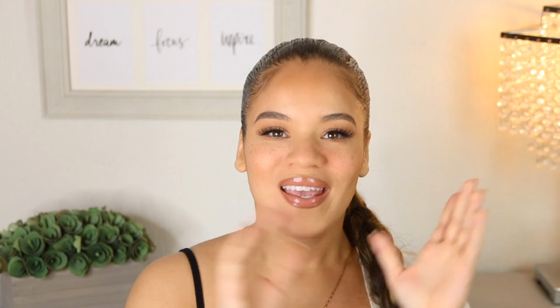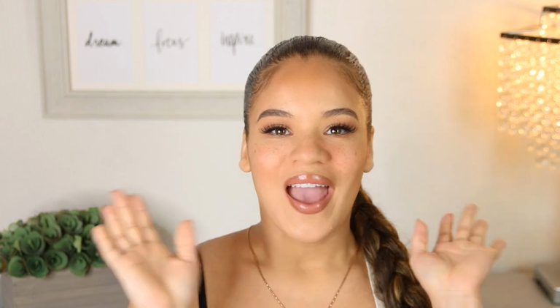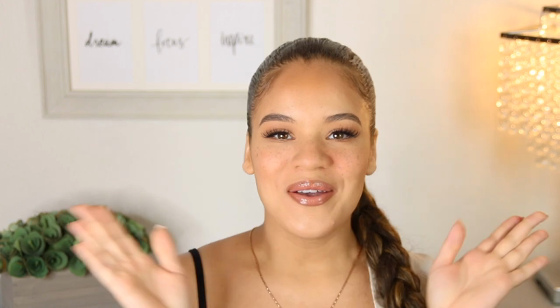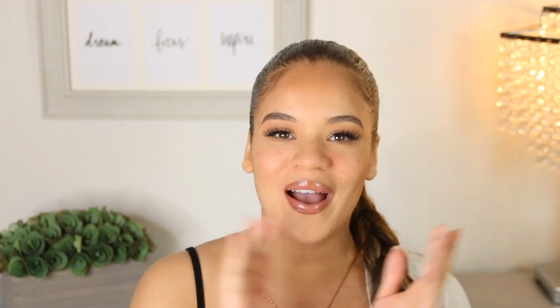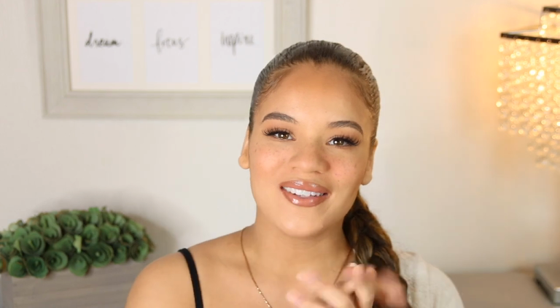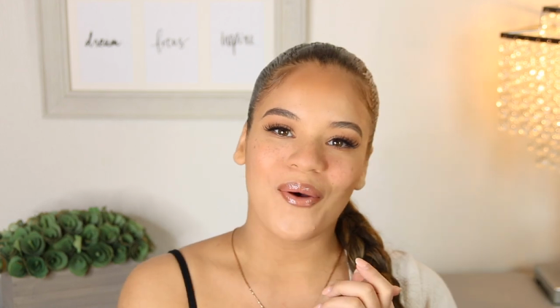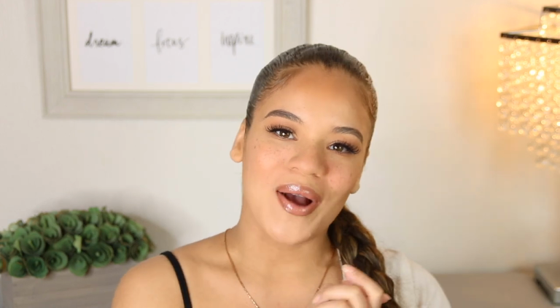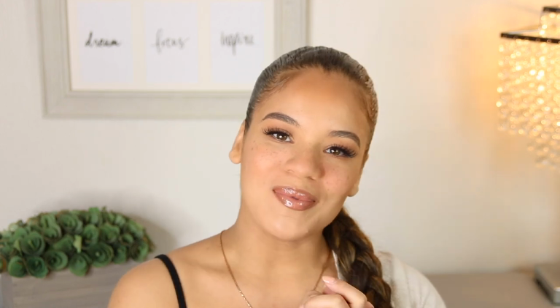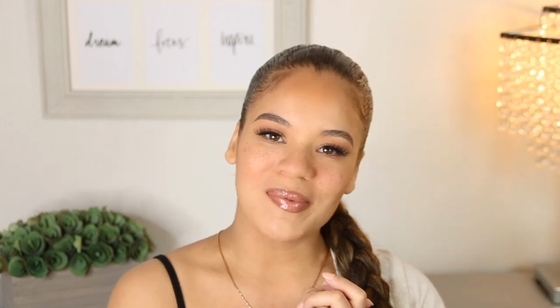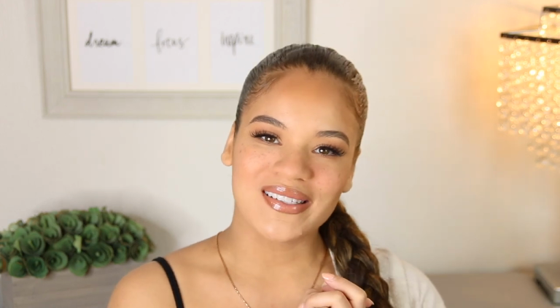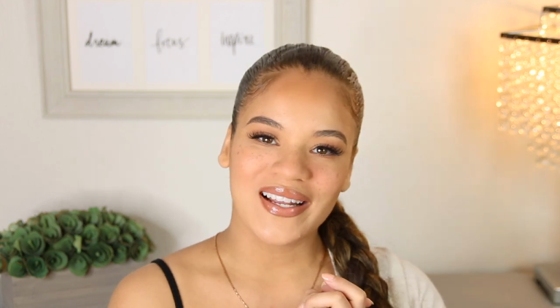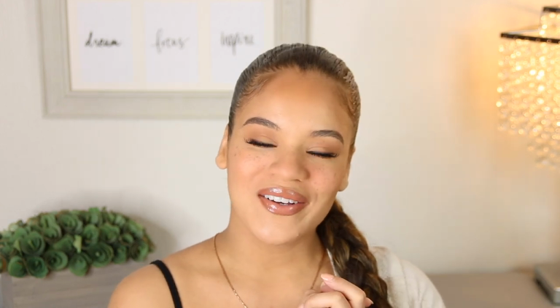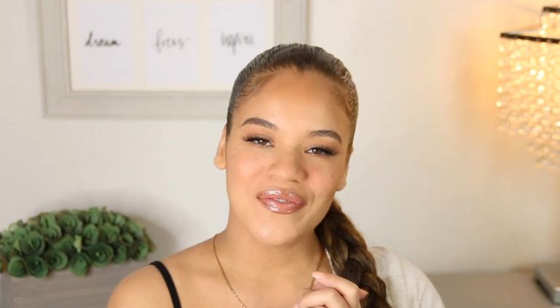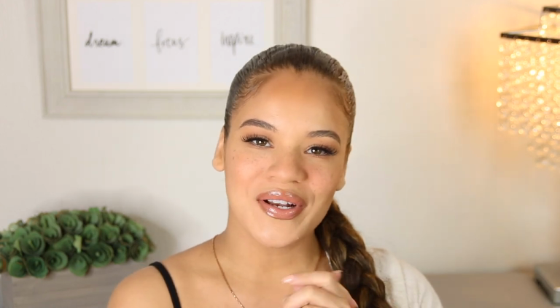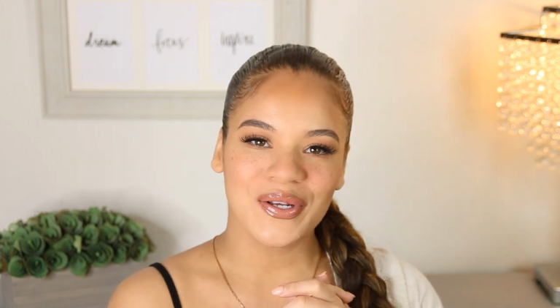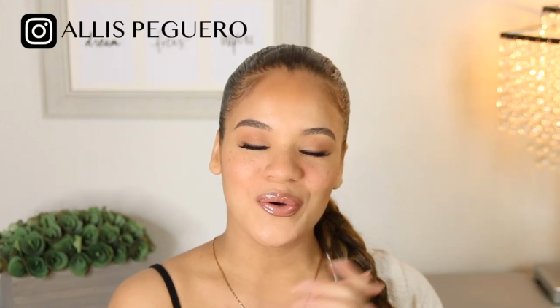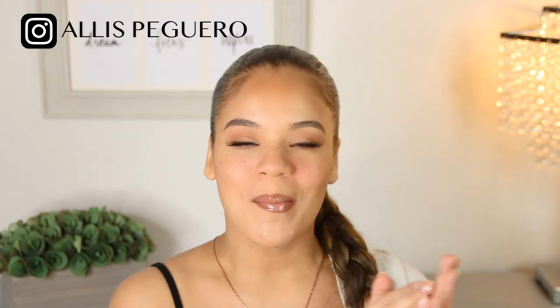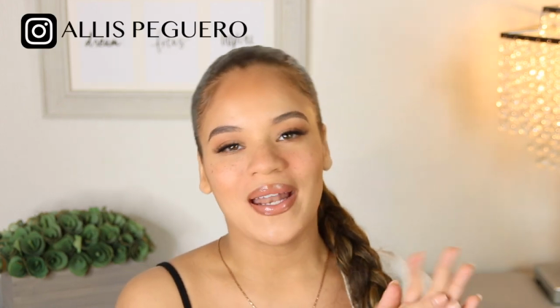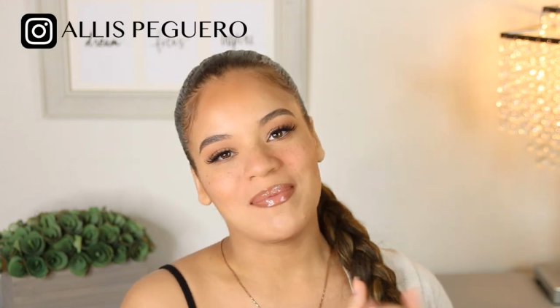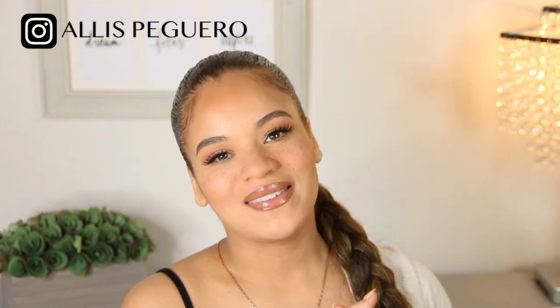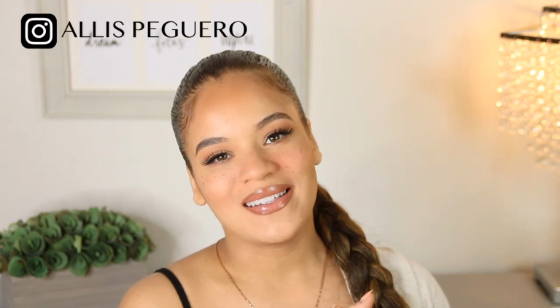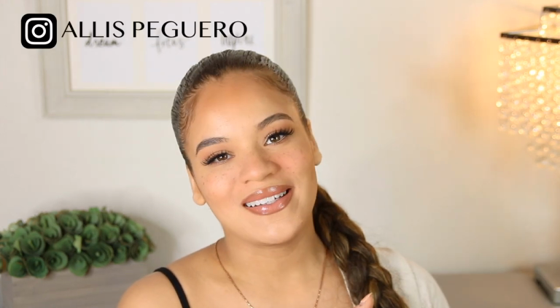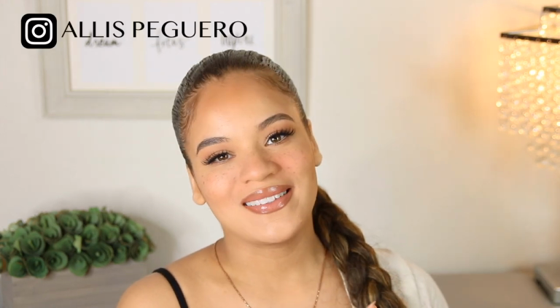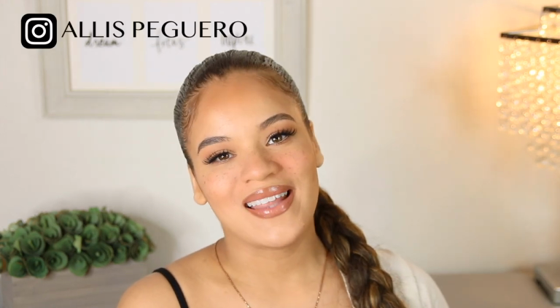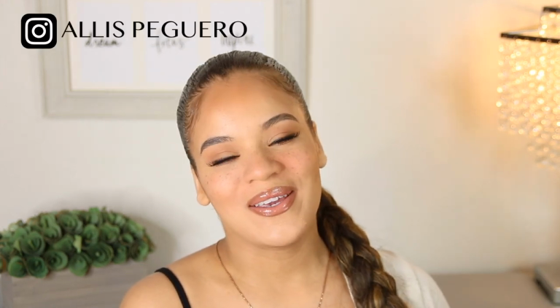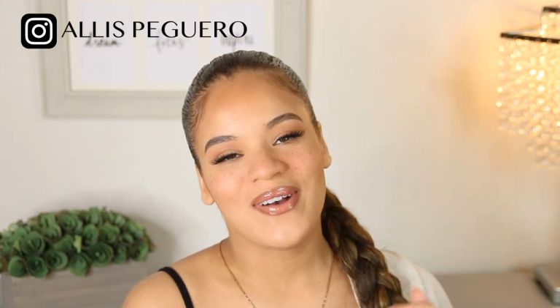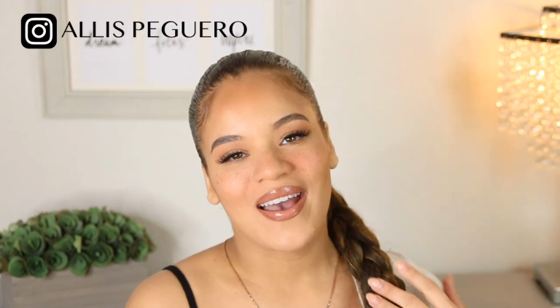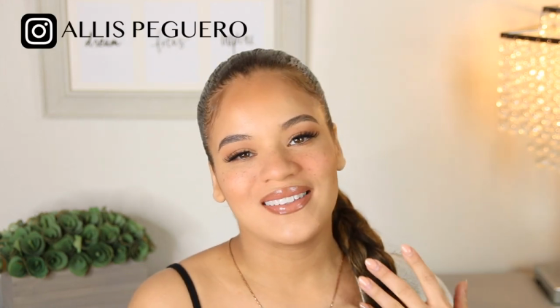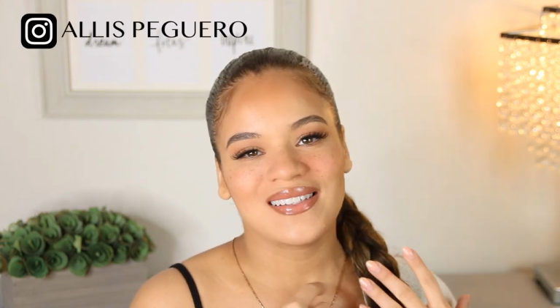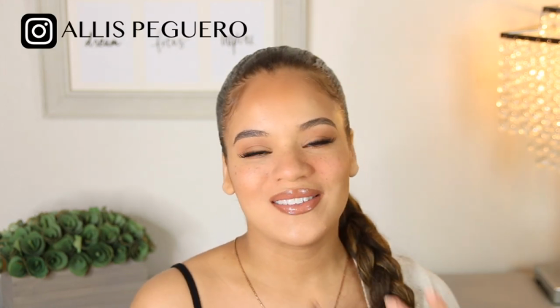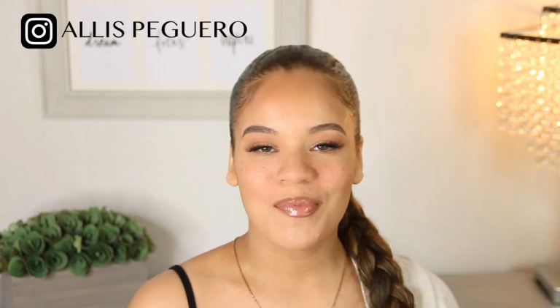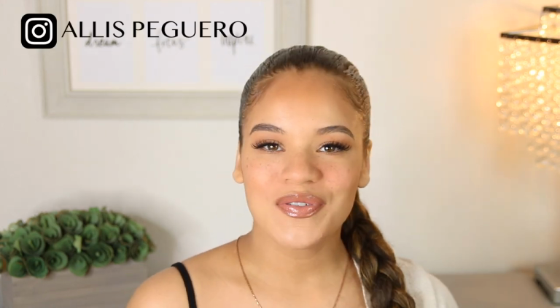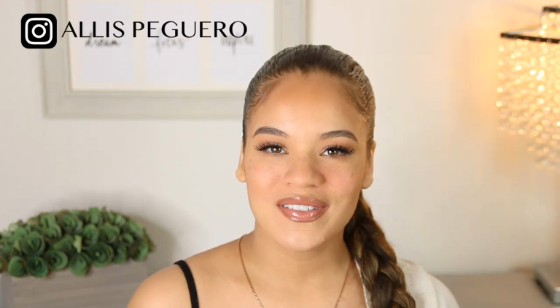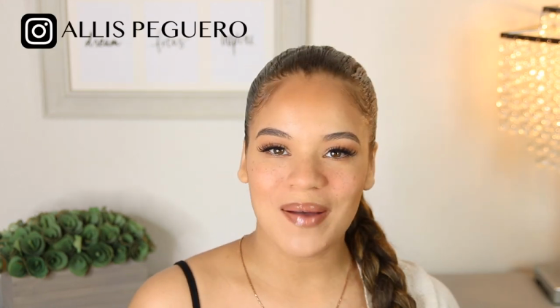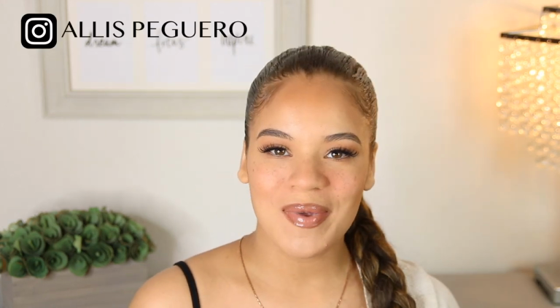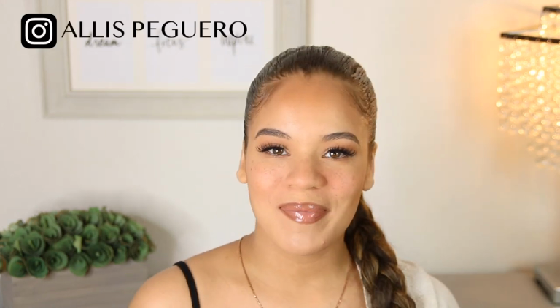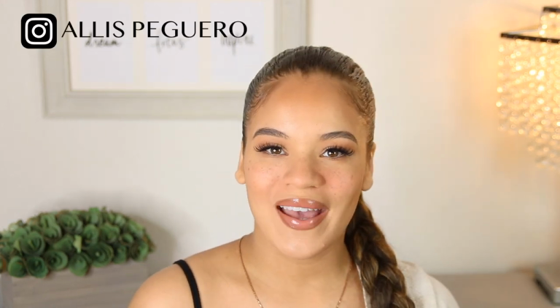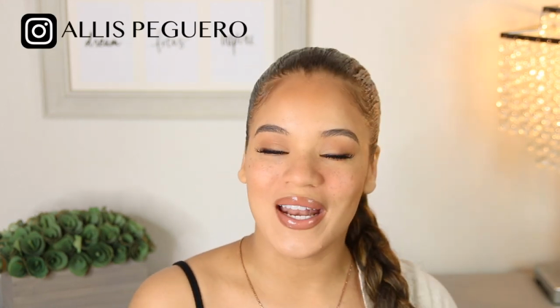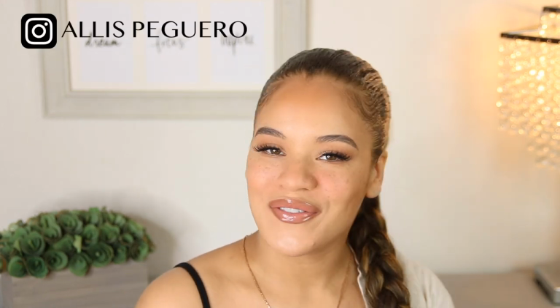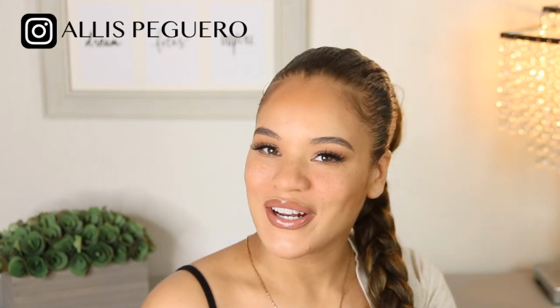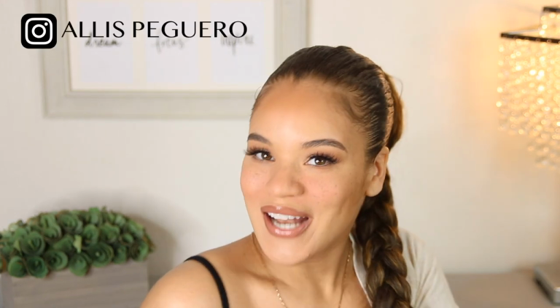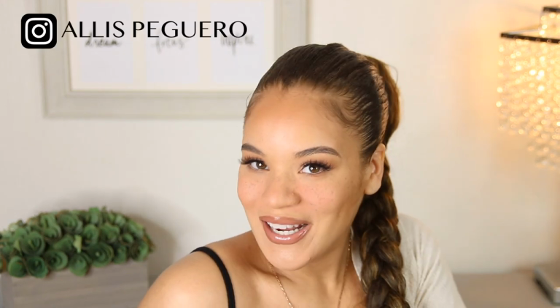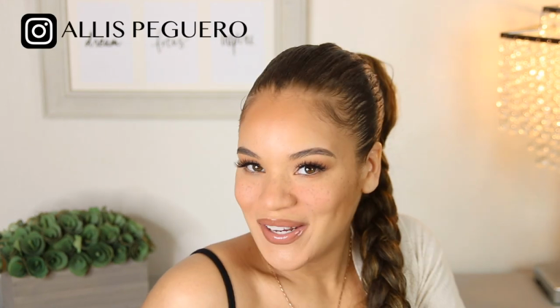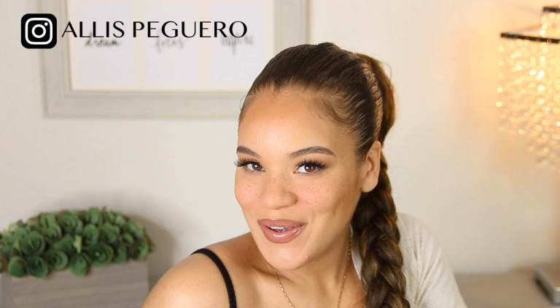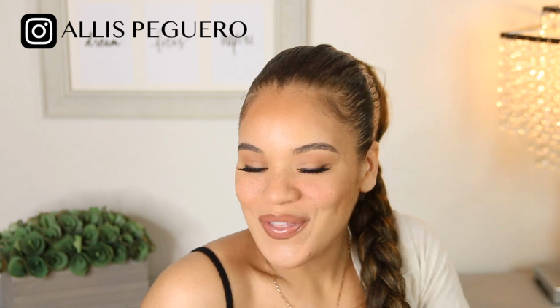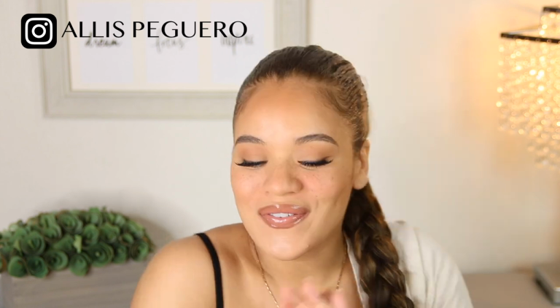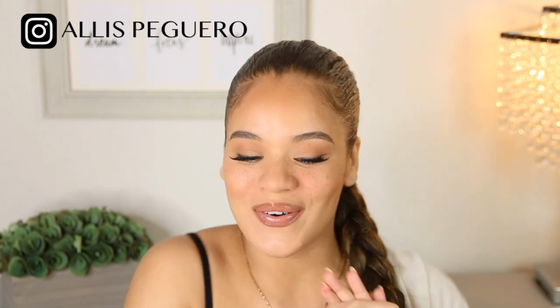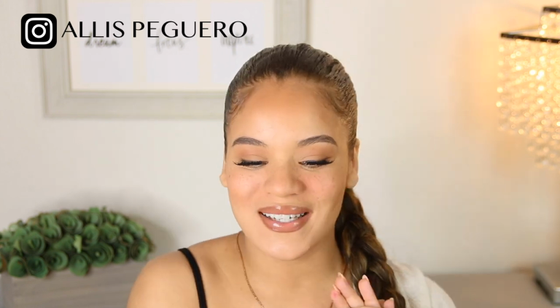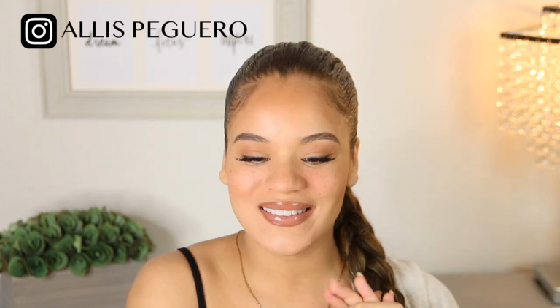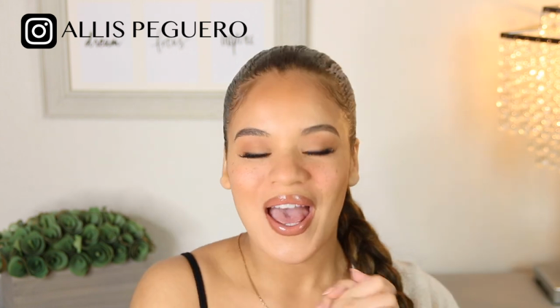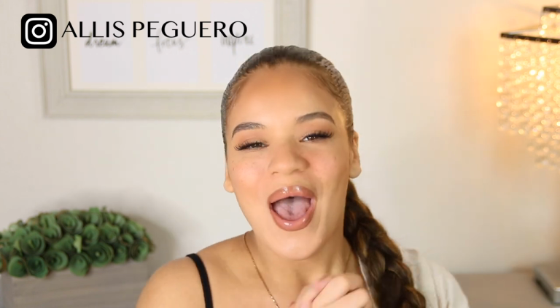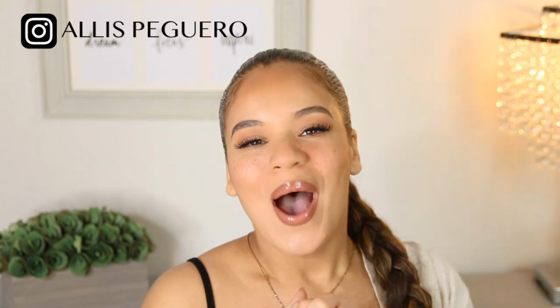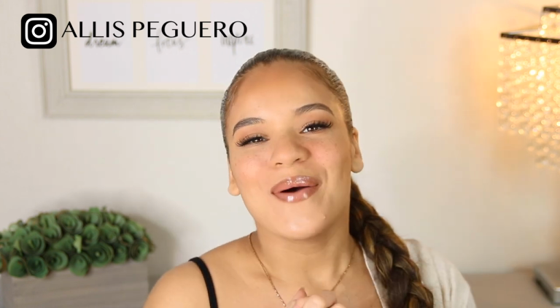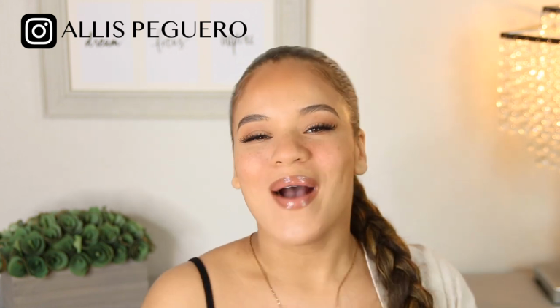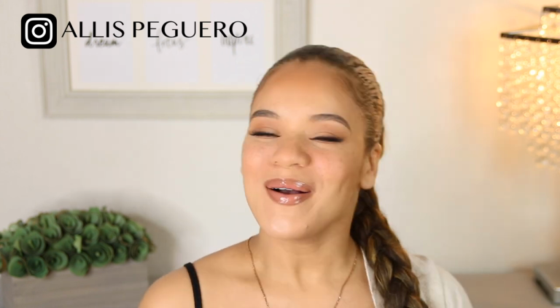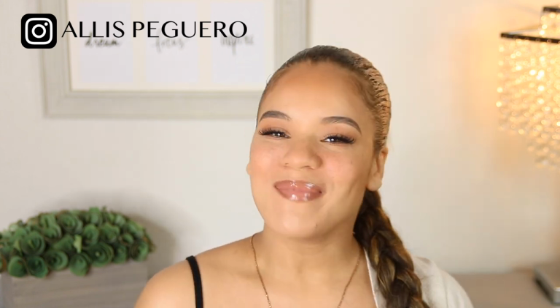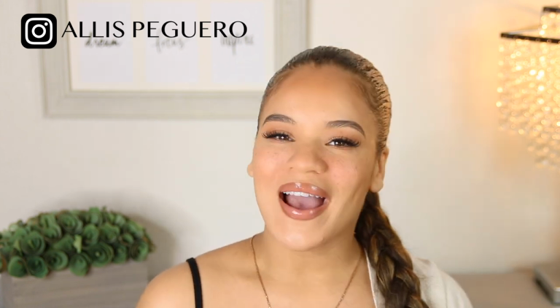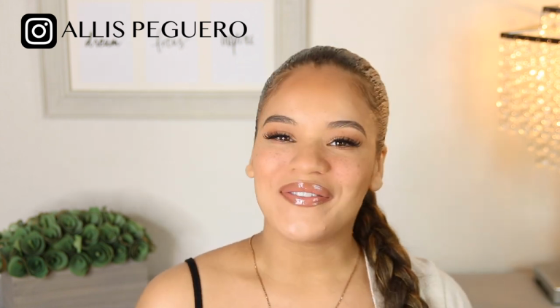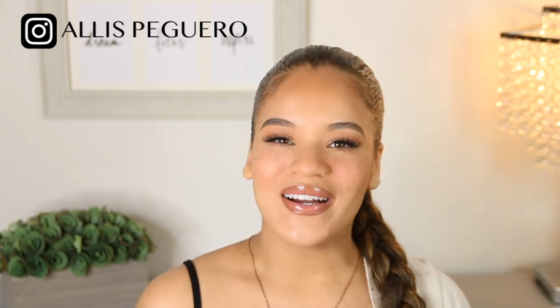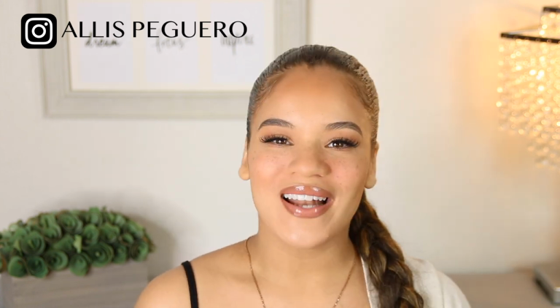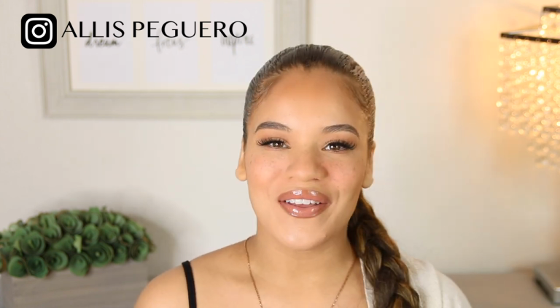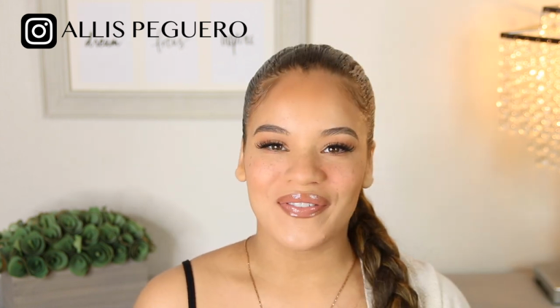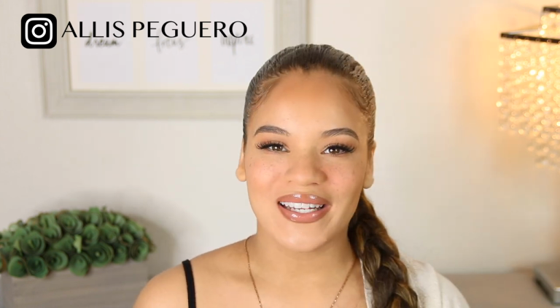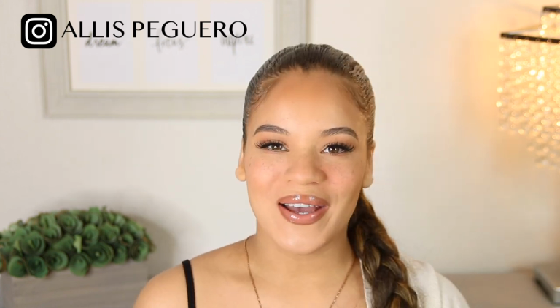Hey you guys! Welcome to my channel if you're new — my name is Elise. Thank you guys so much for stopping by, and if you're not new, welcome back for another video.